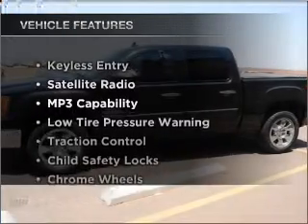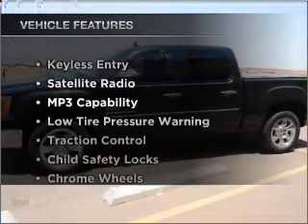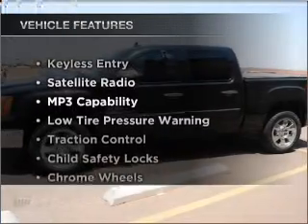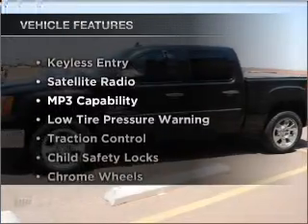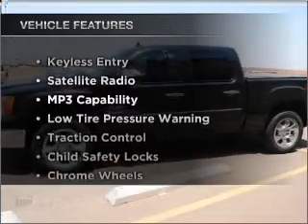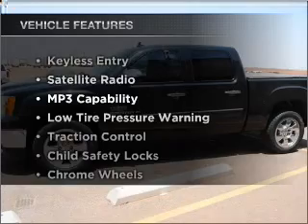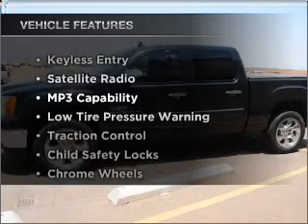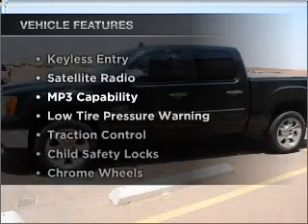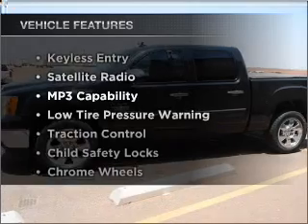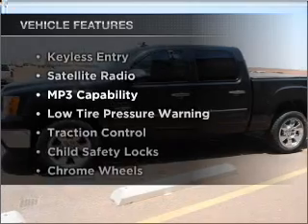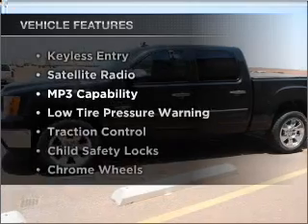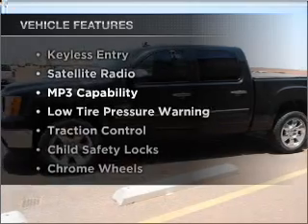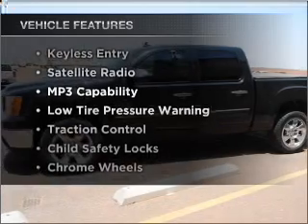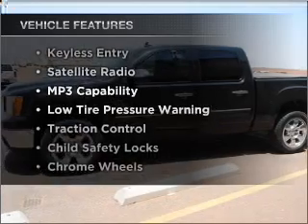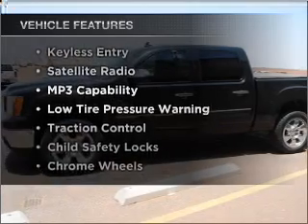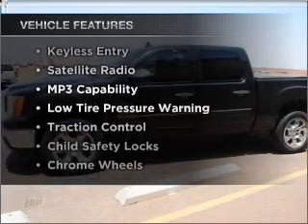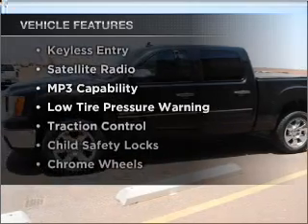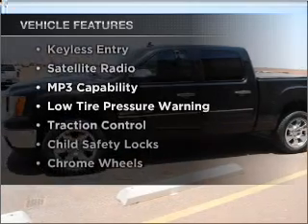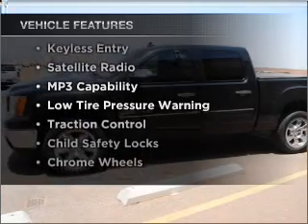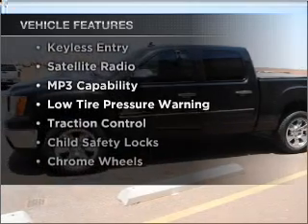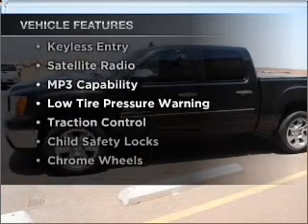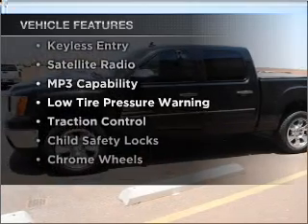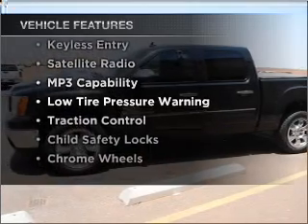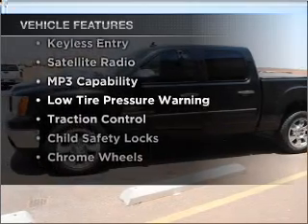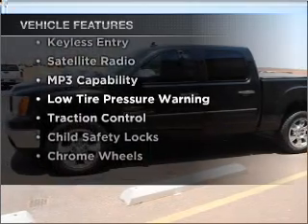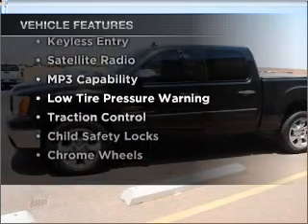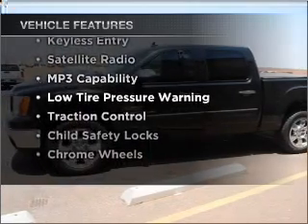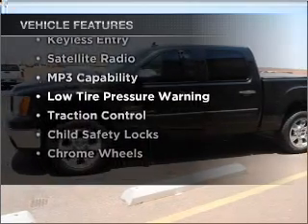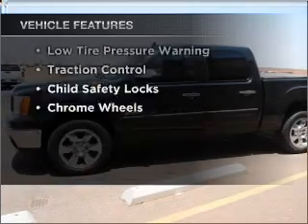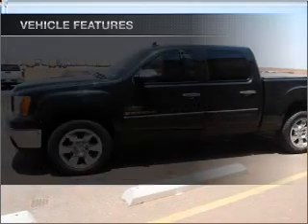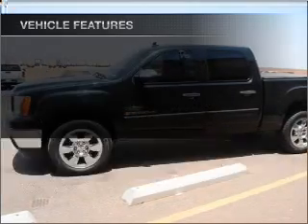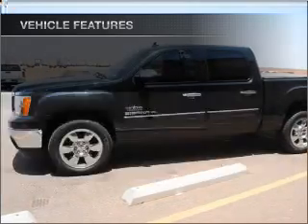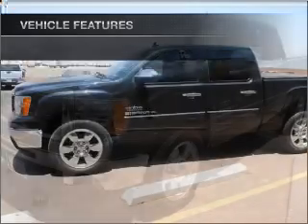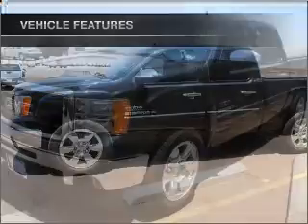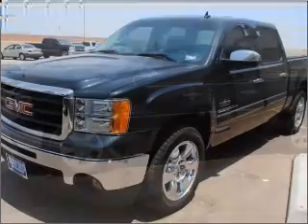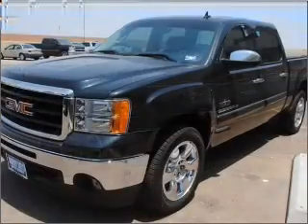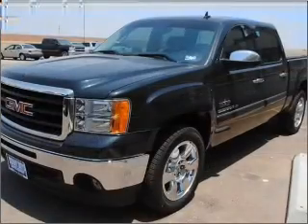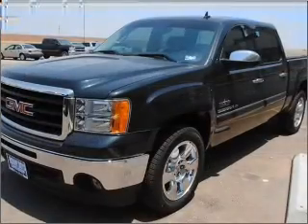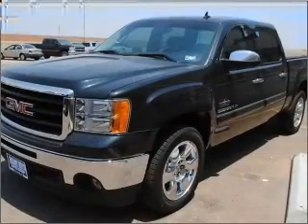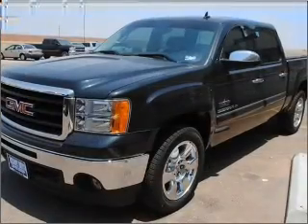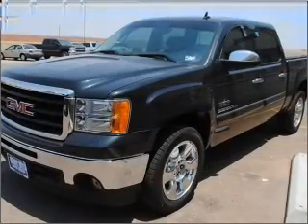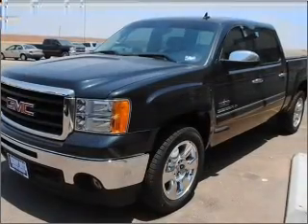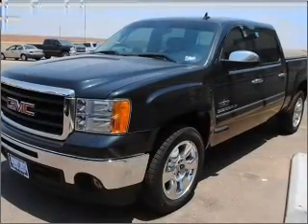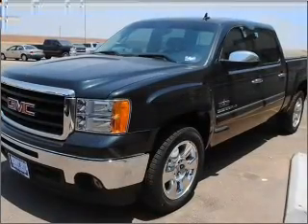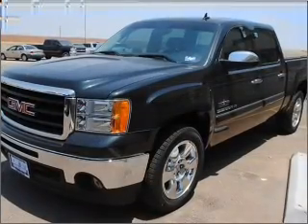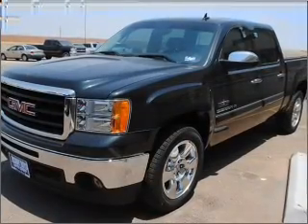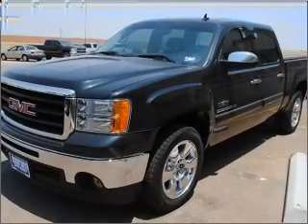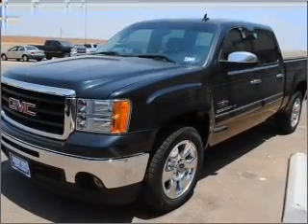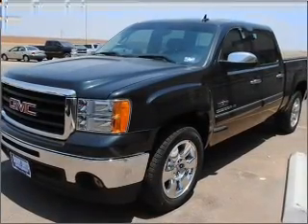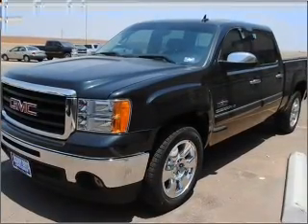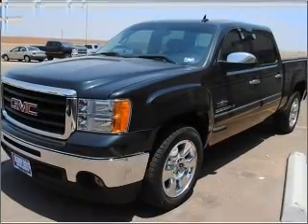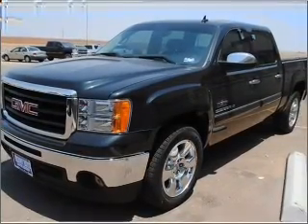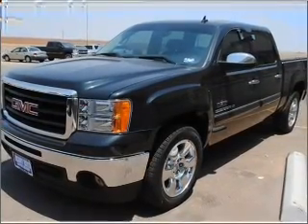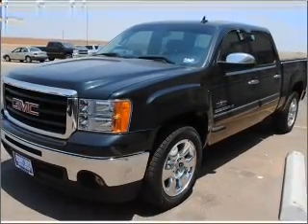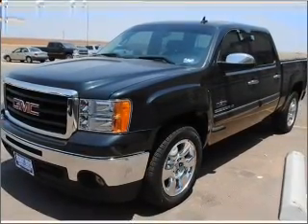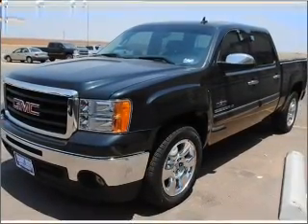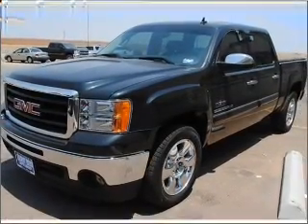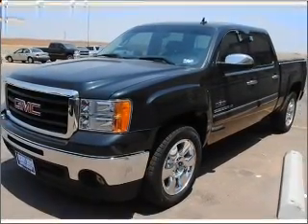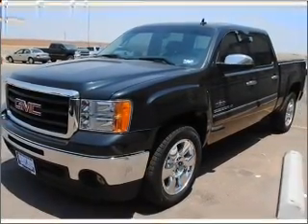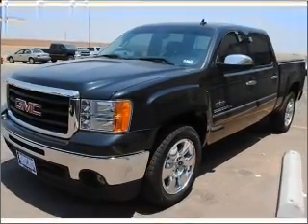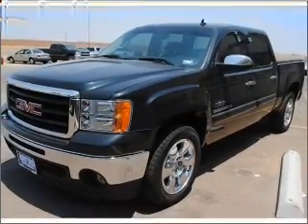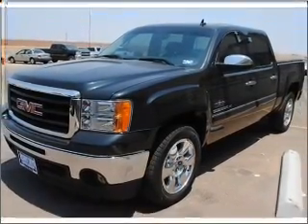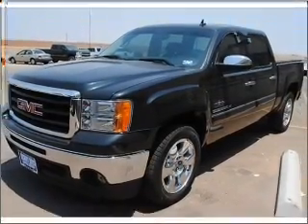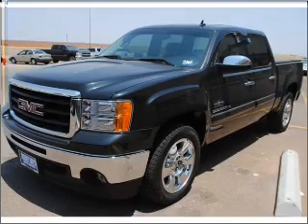You won't want to miss out on the opportunity to own this amazing ride. Air conditioning. Call today to schedule a test drive.